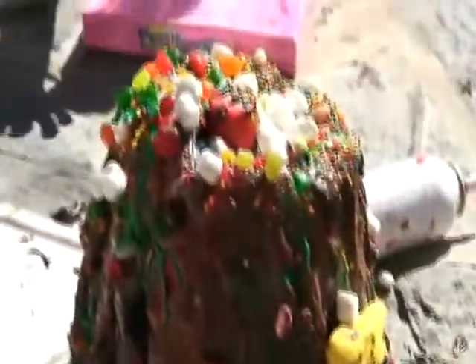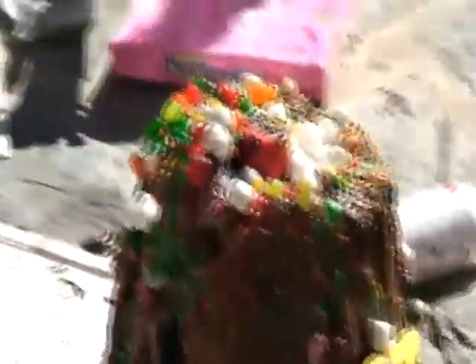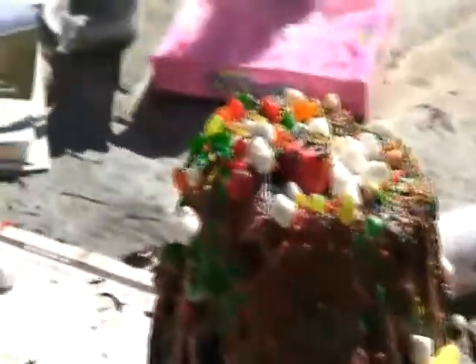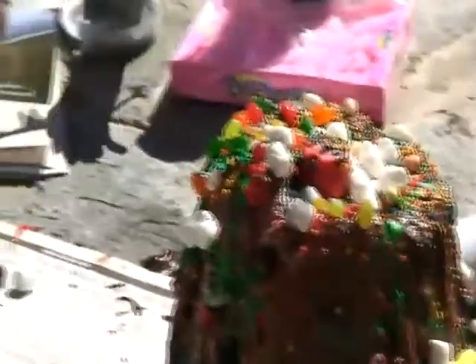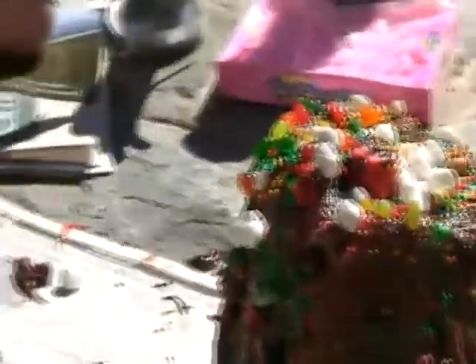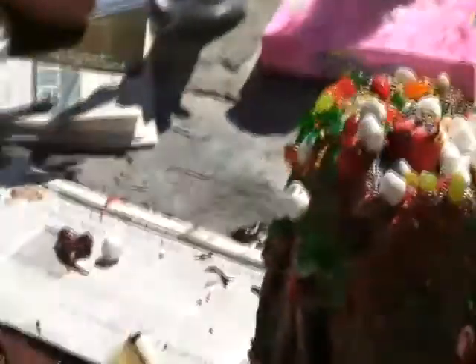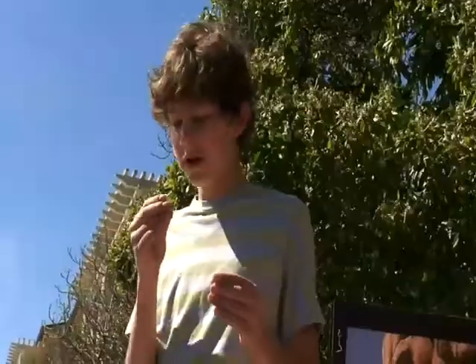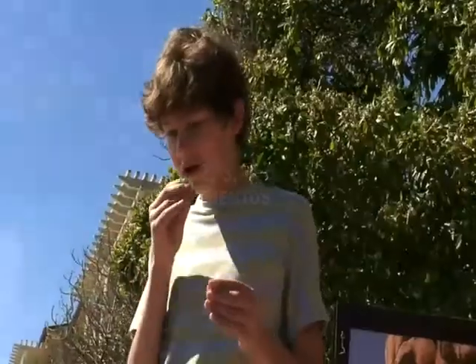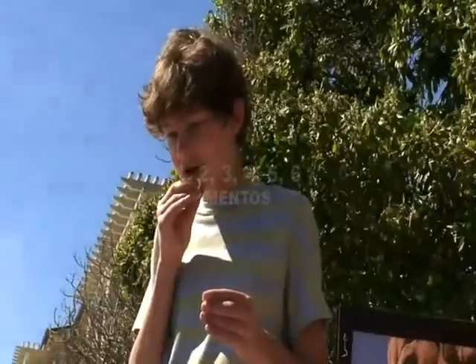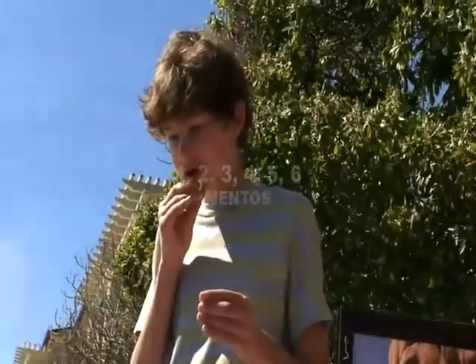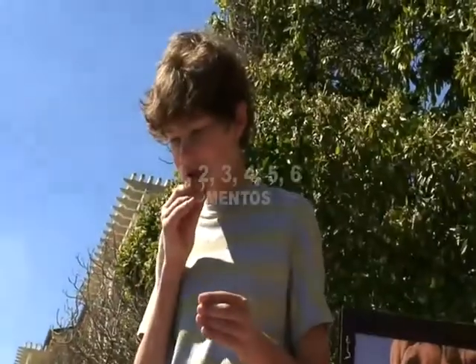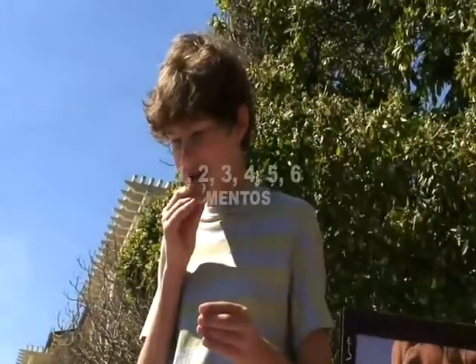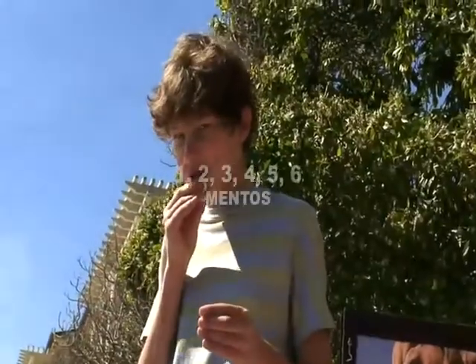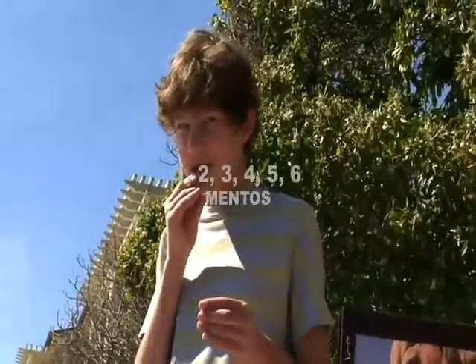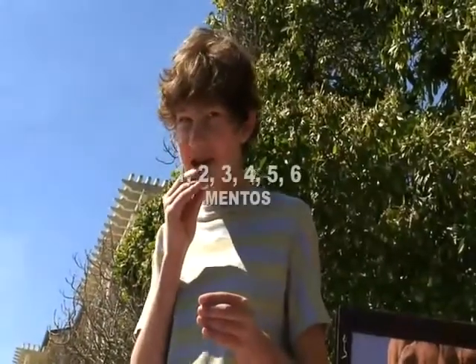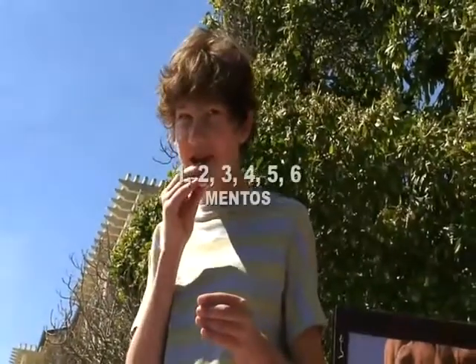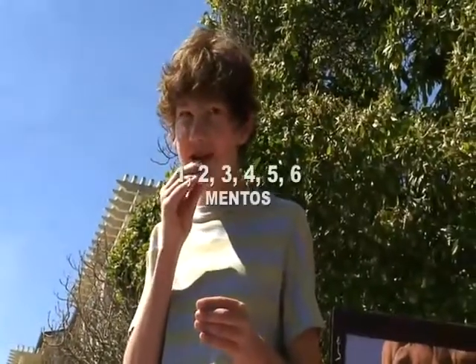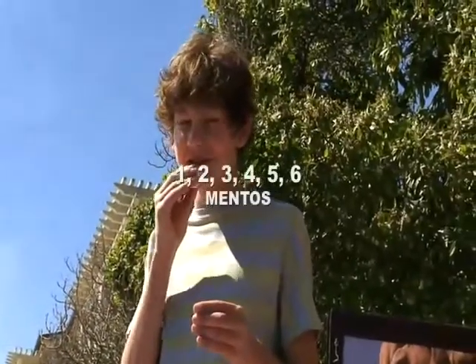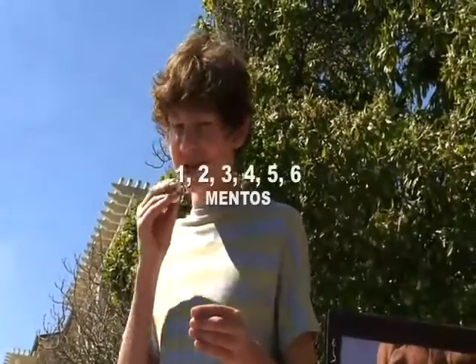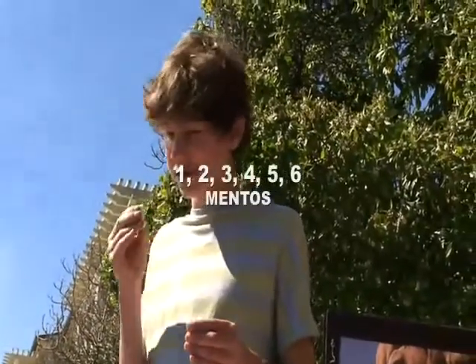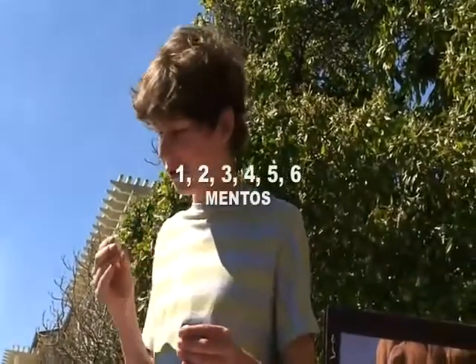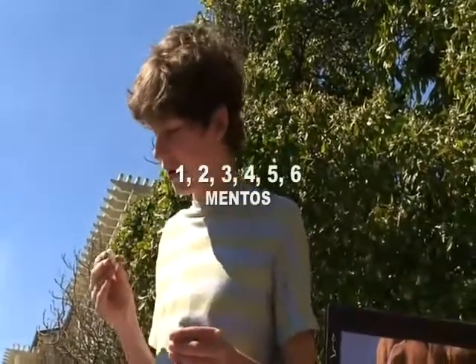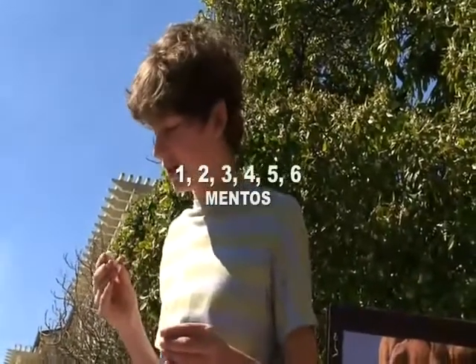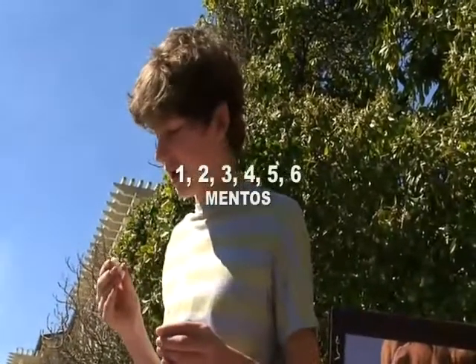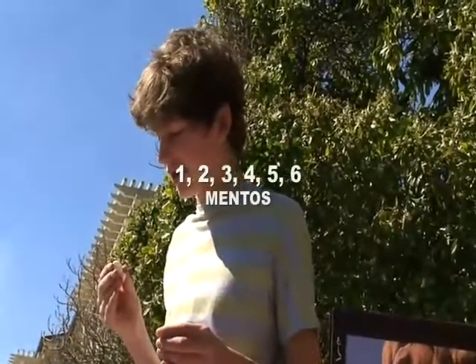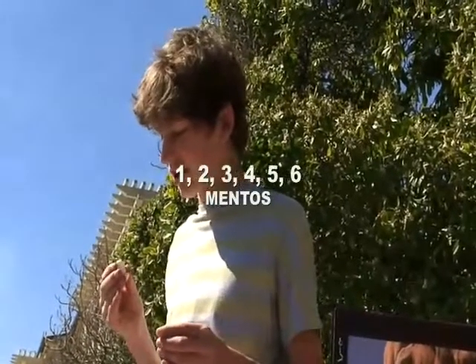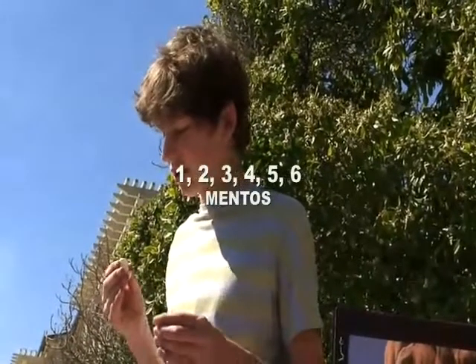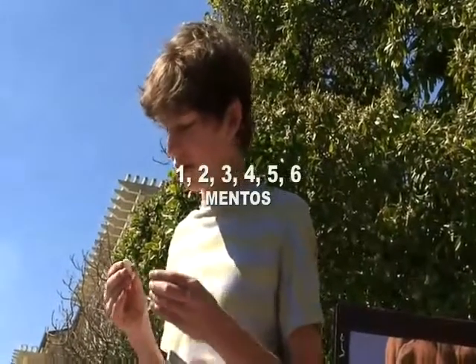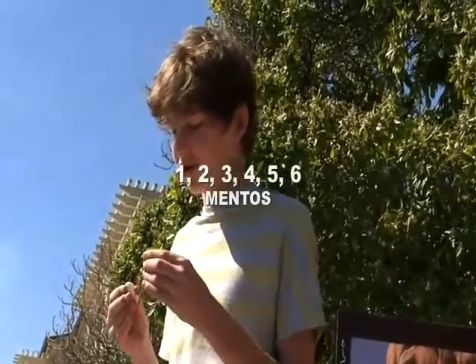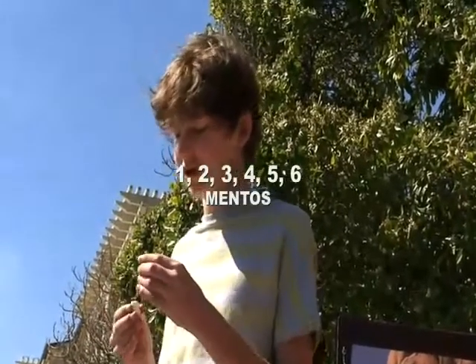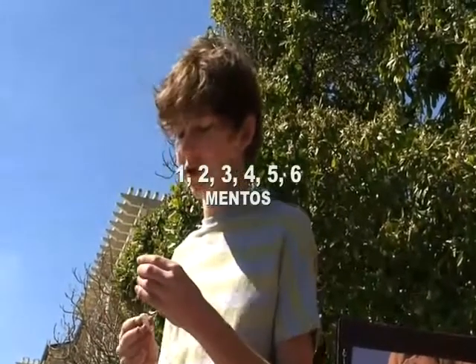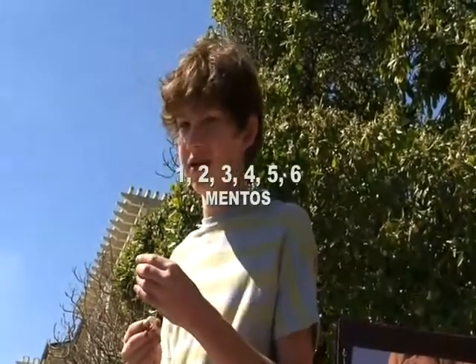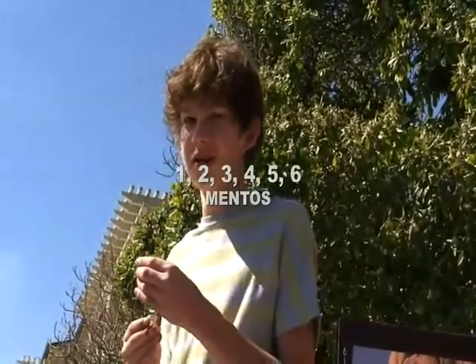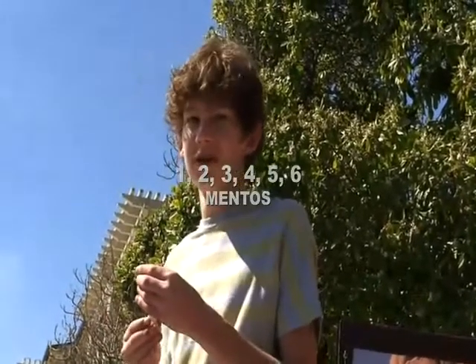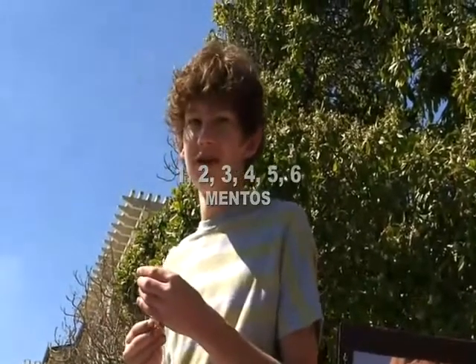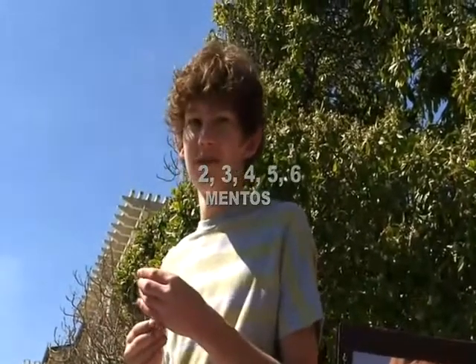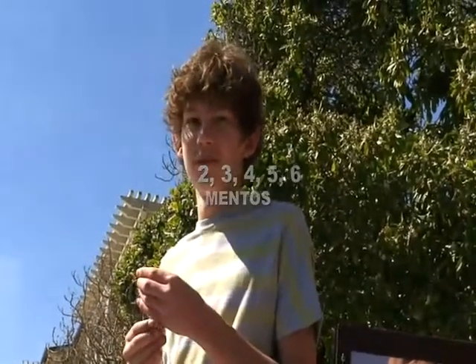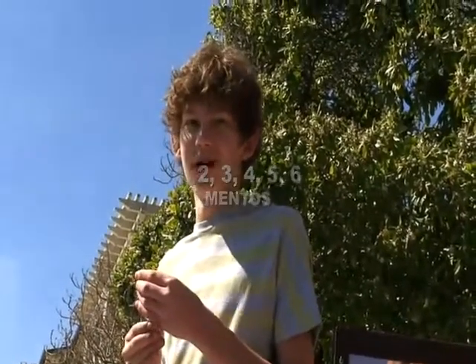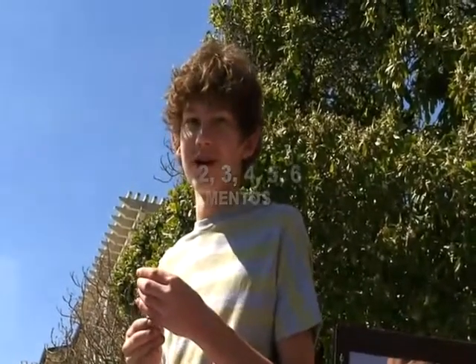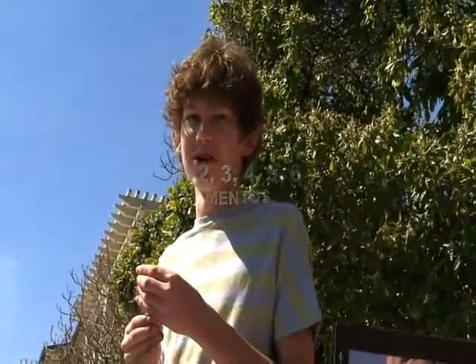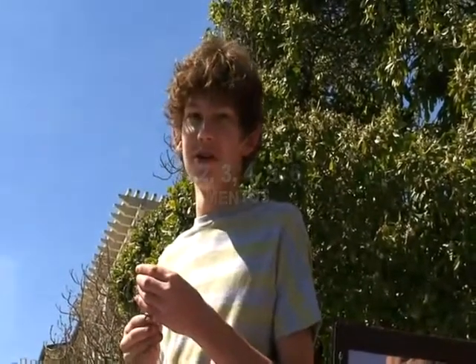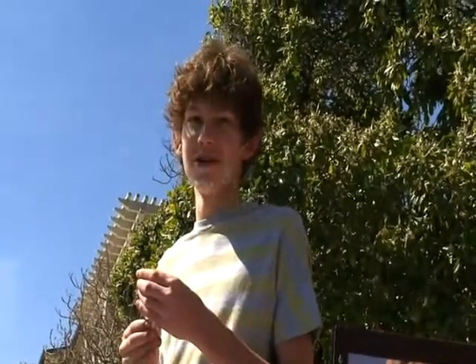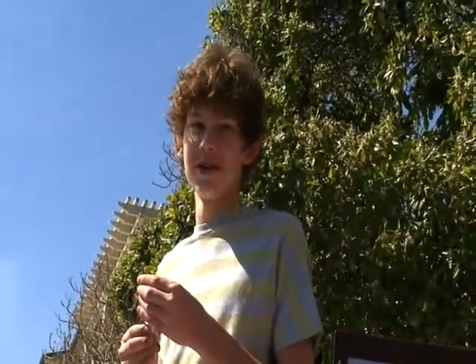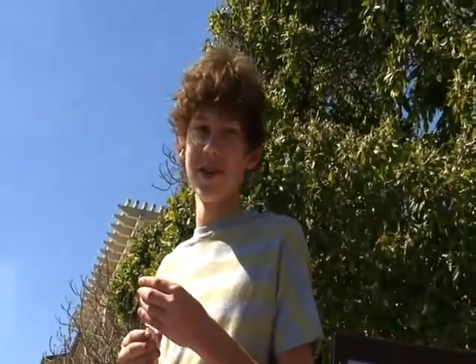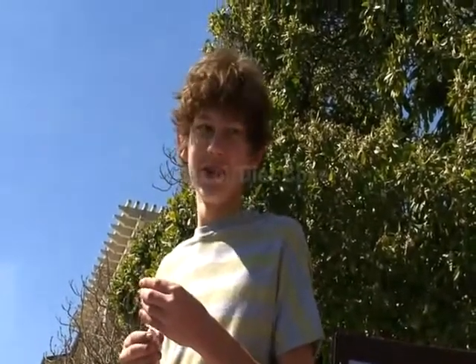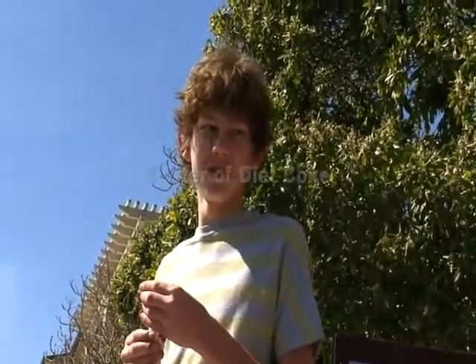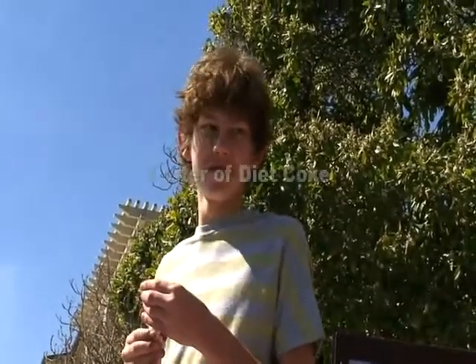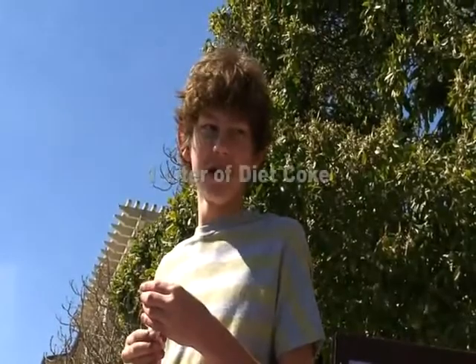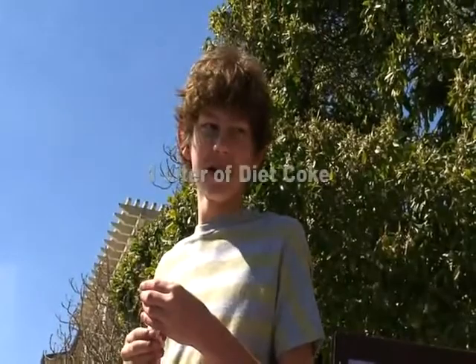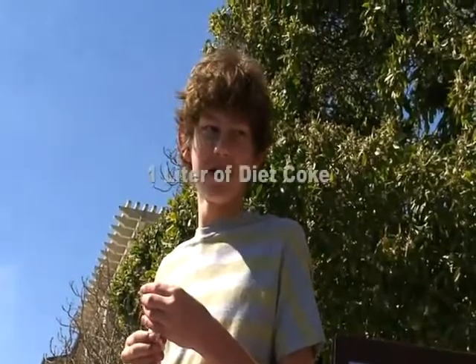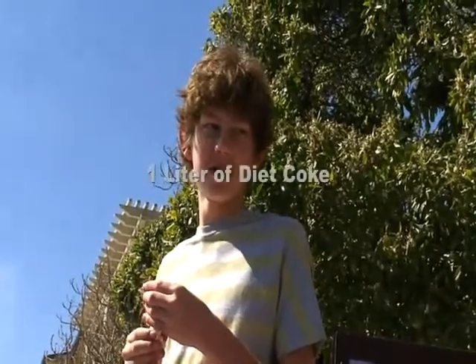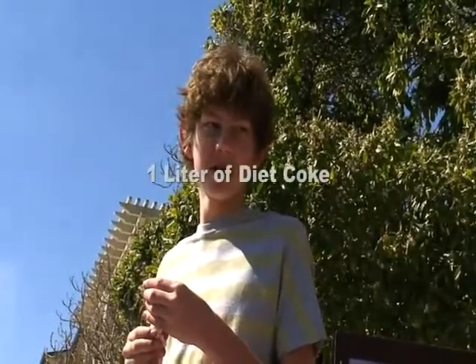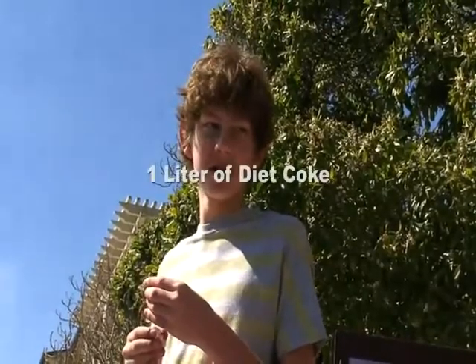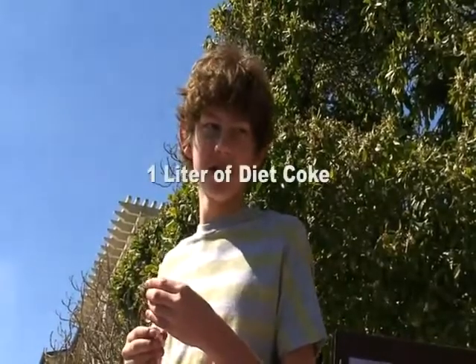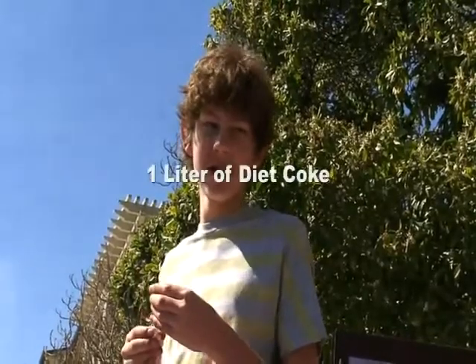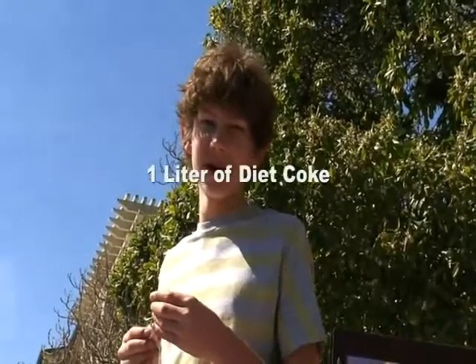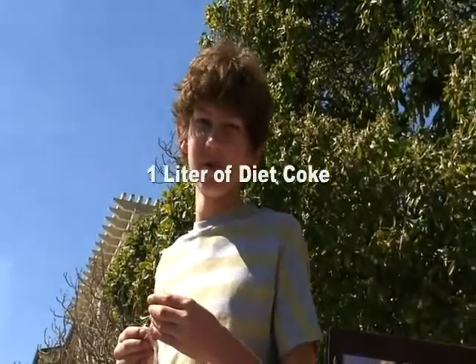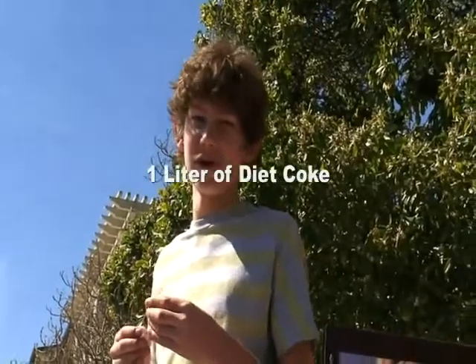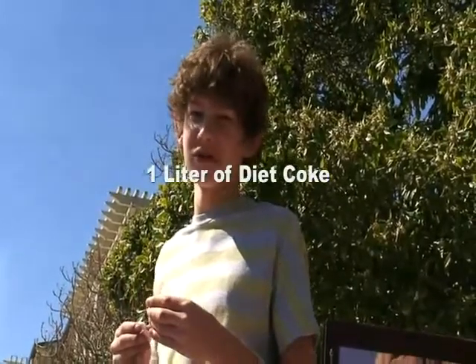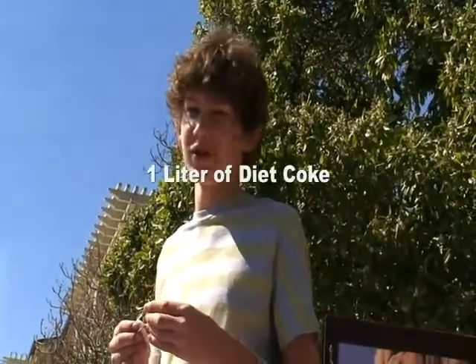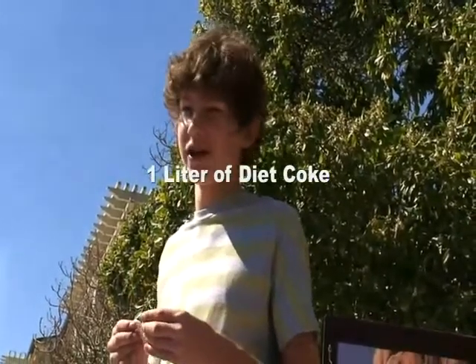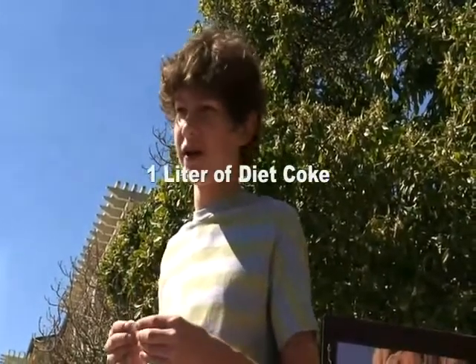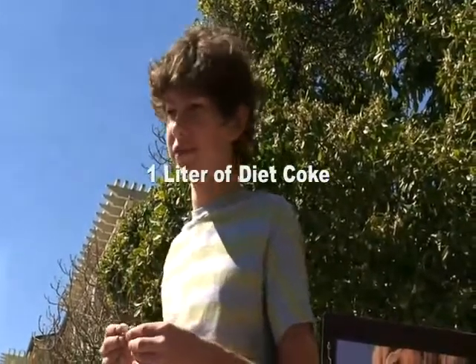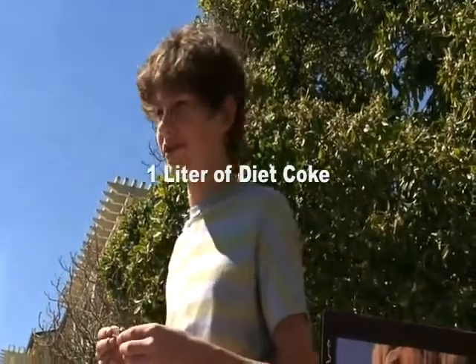Six rentals will do a Diet Coke bottle, a liter of Diet Coke, and we'll see what happens.